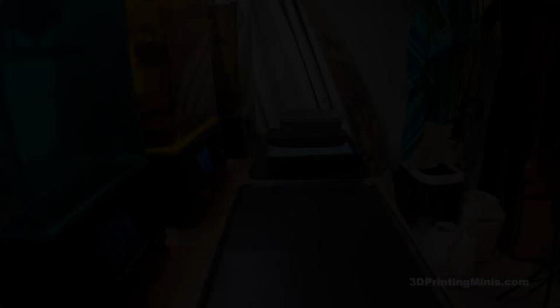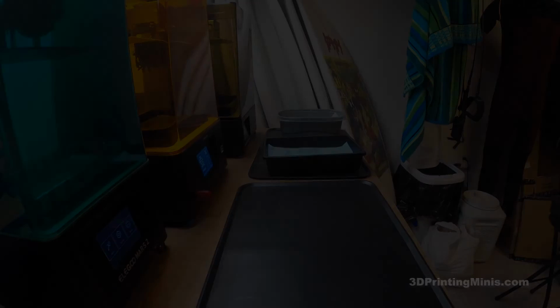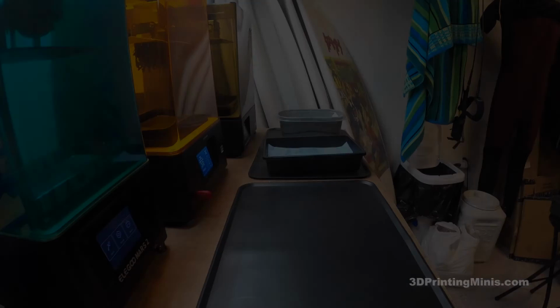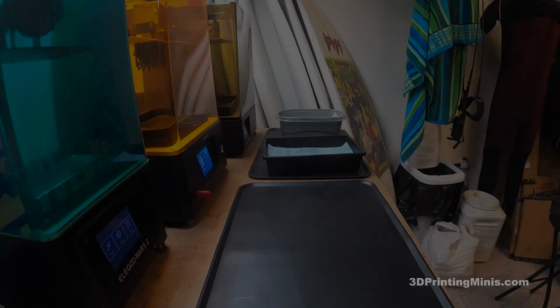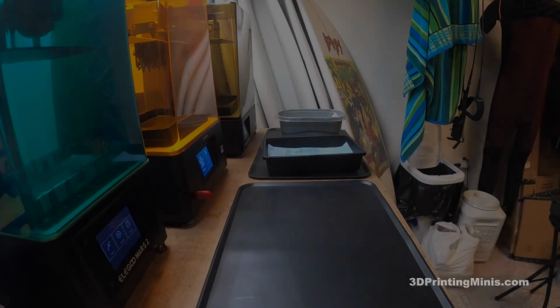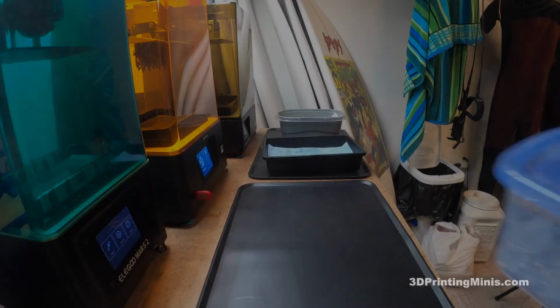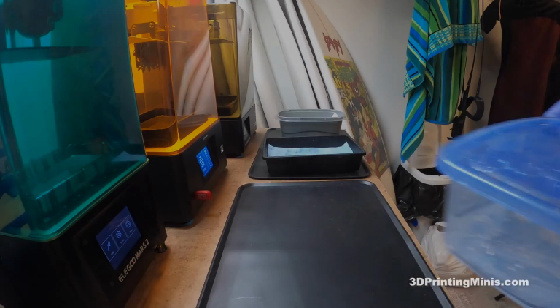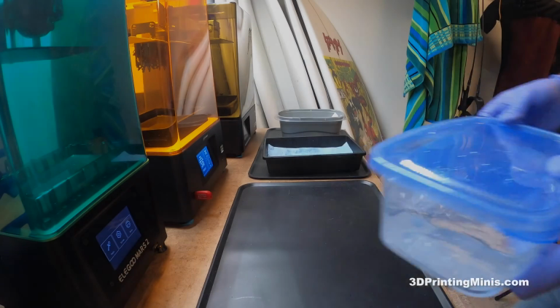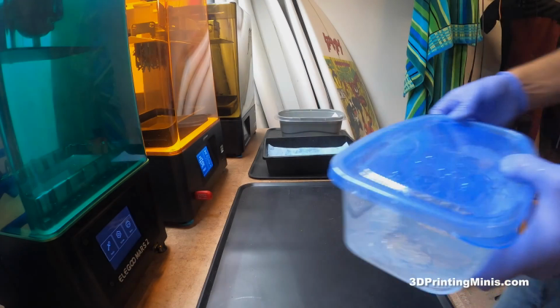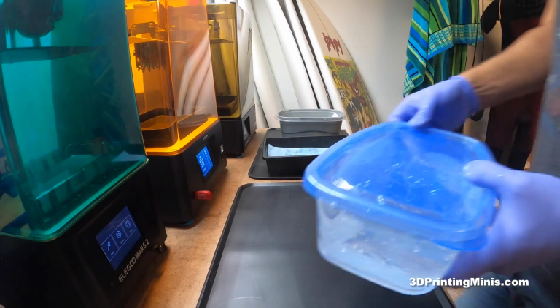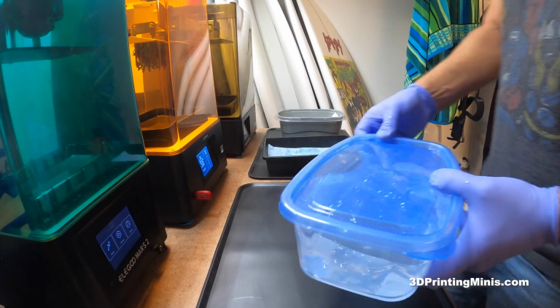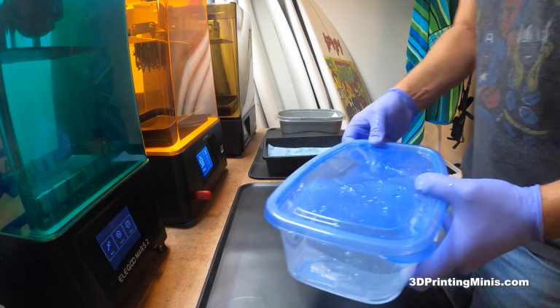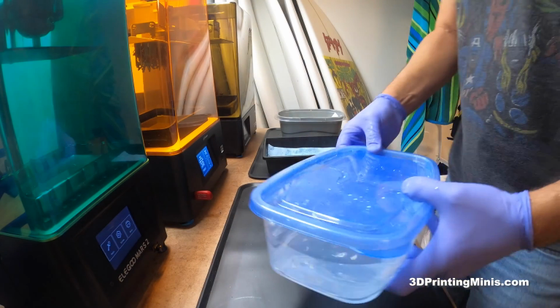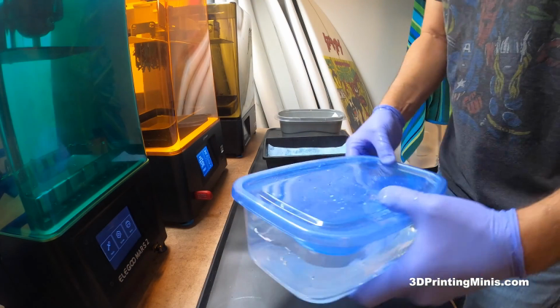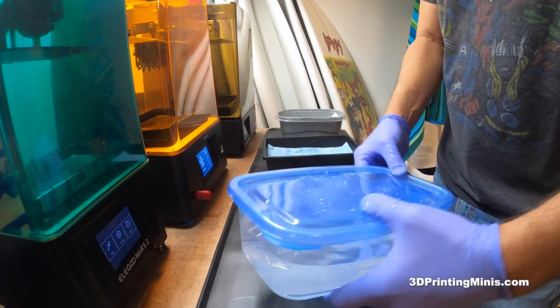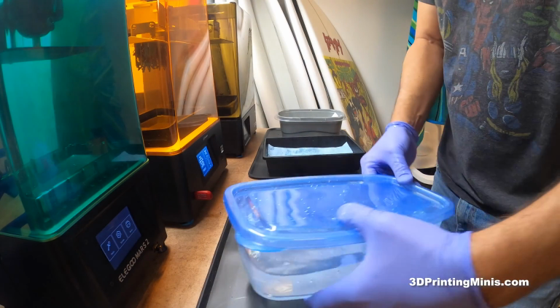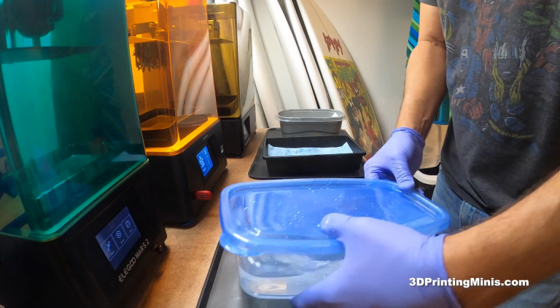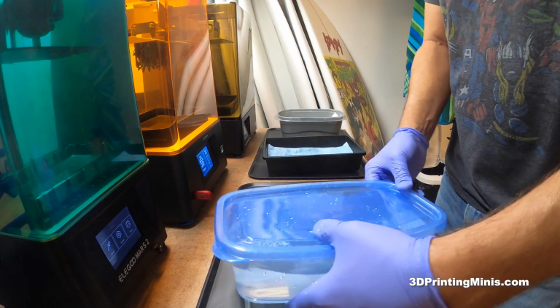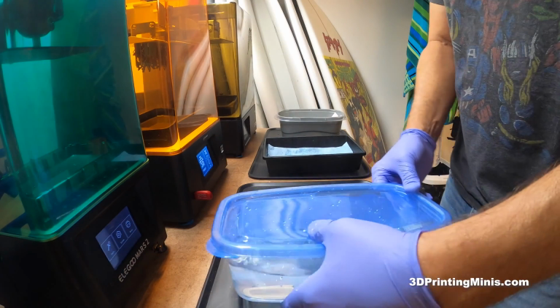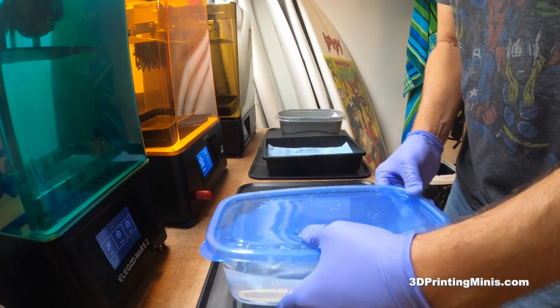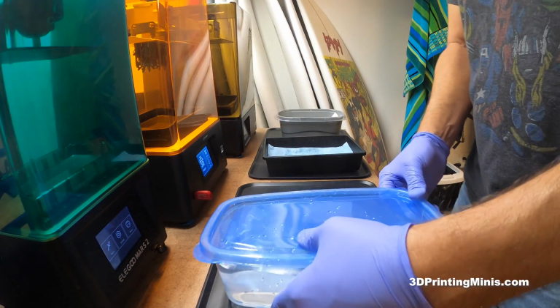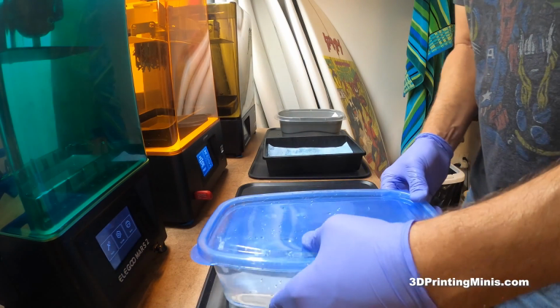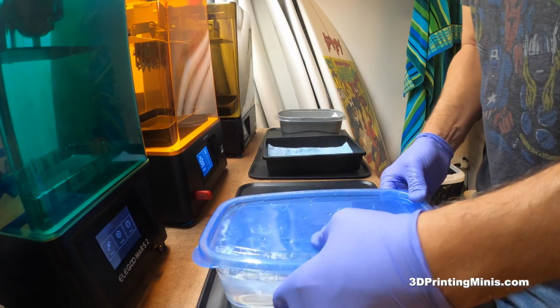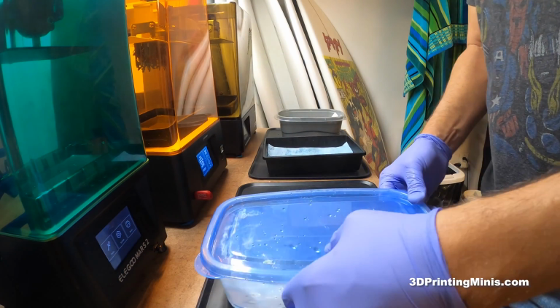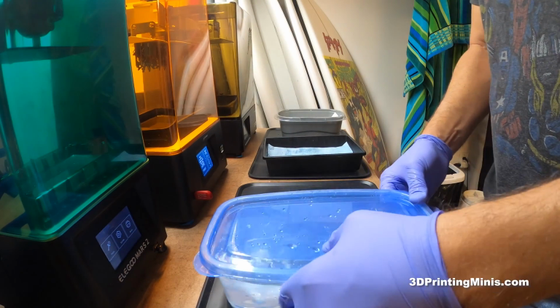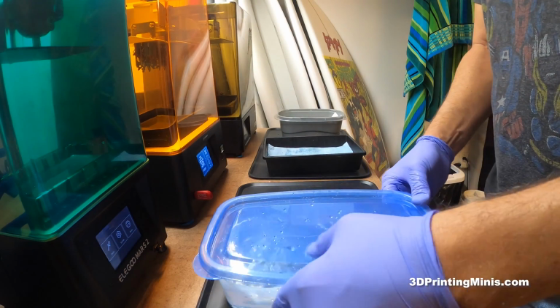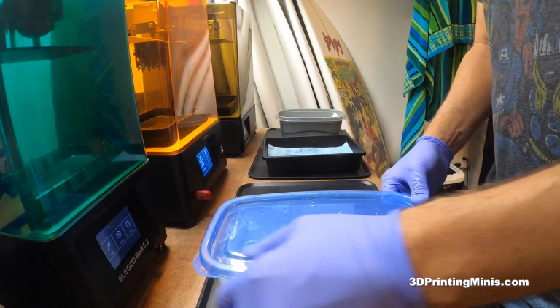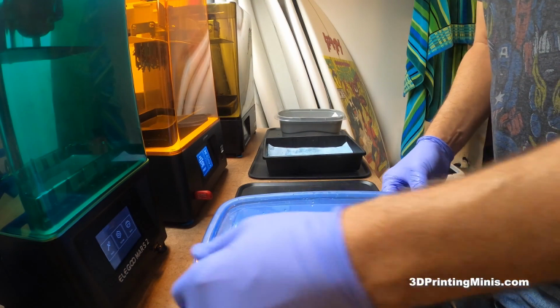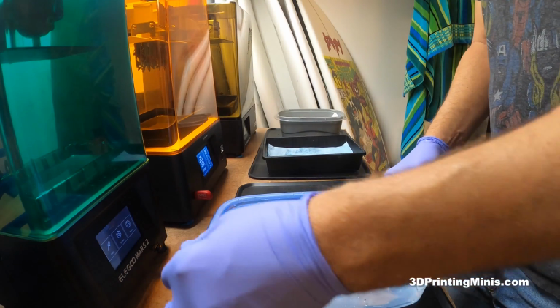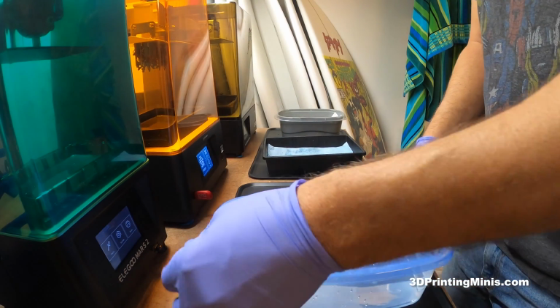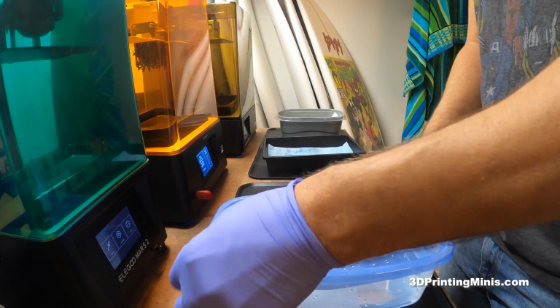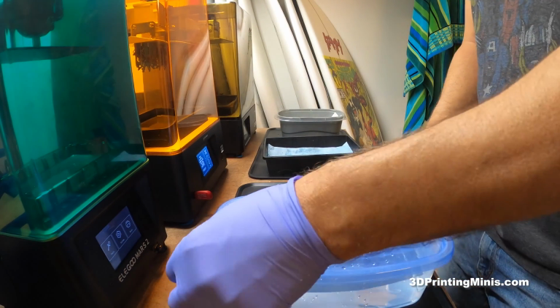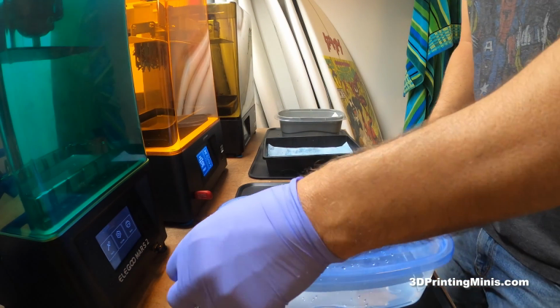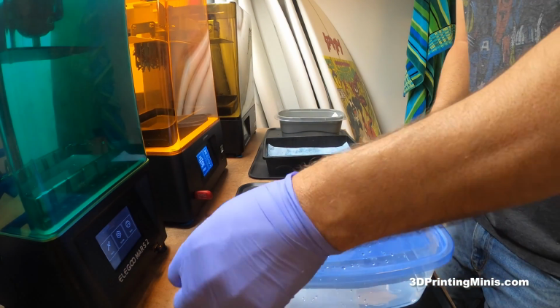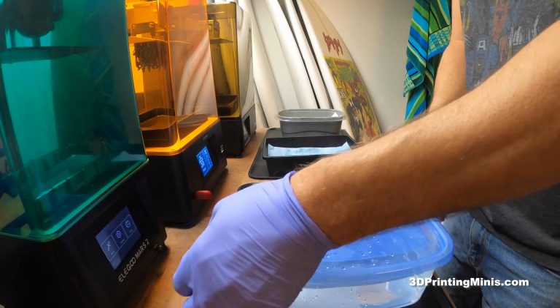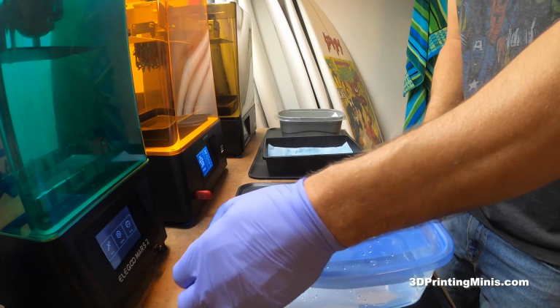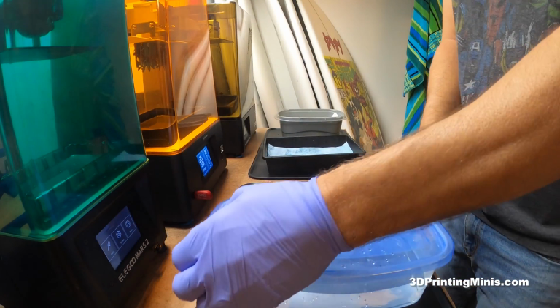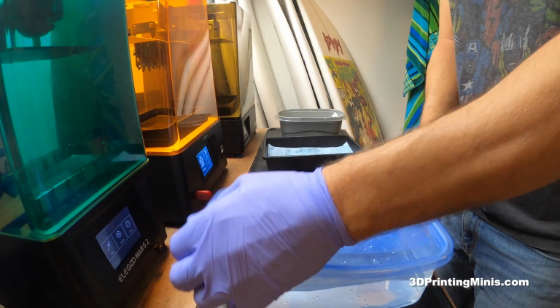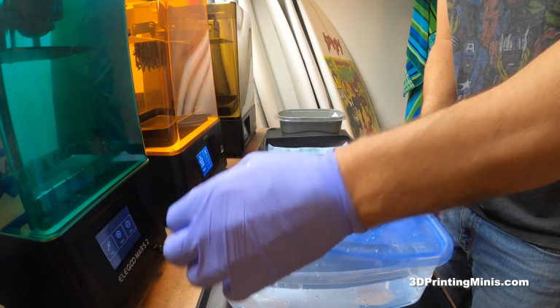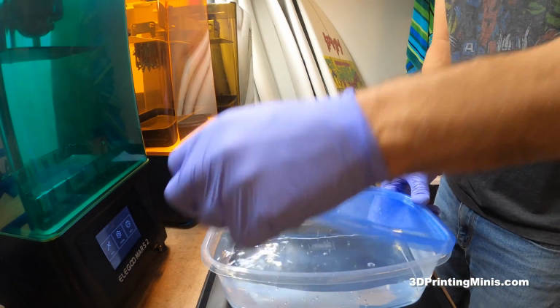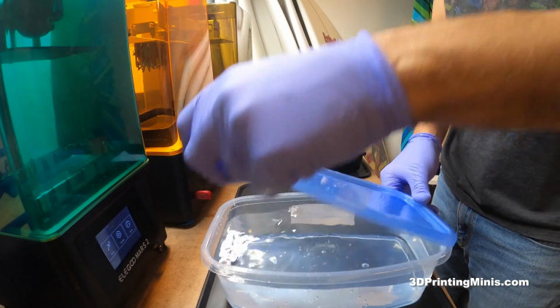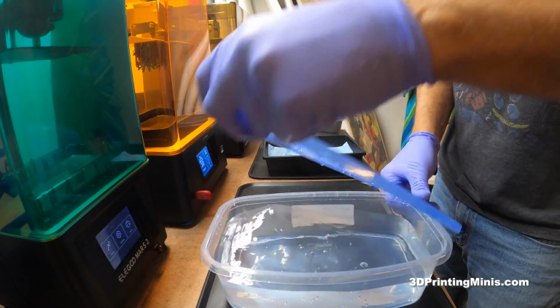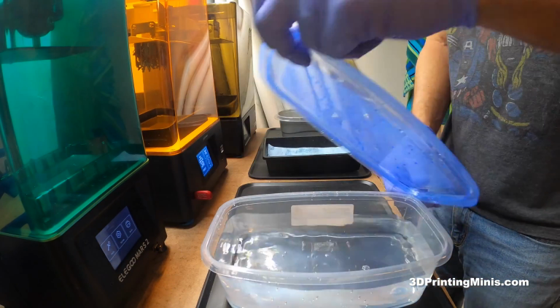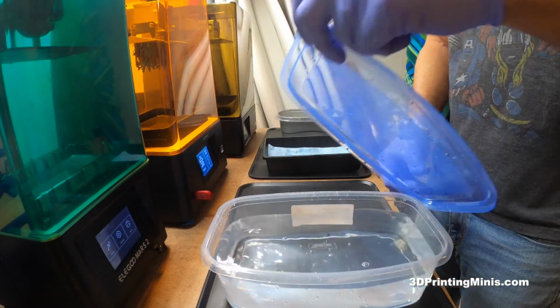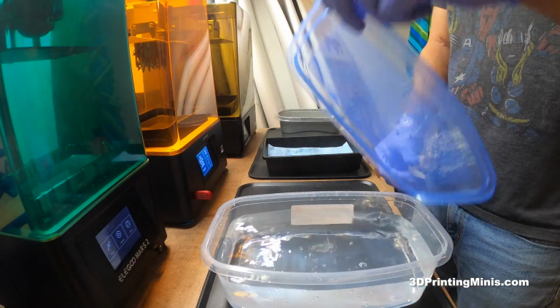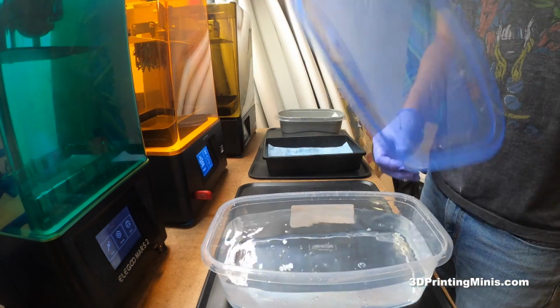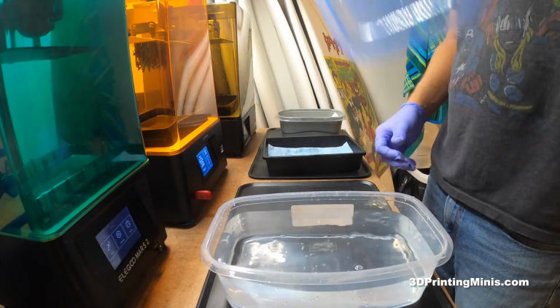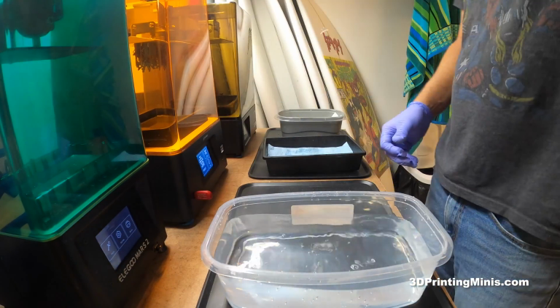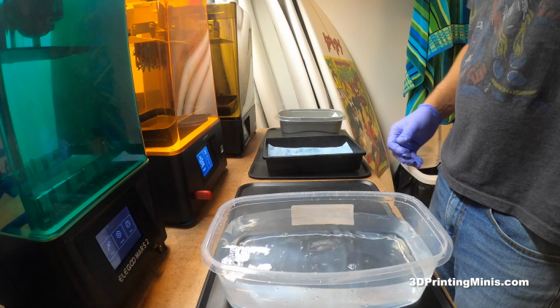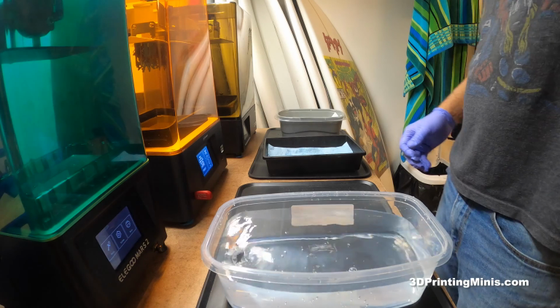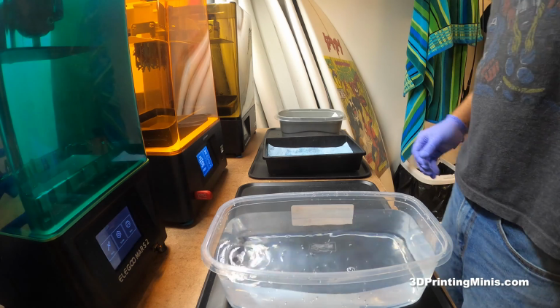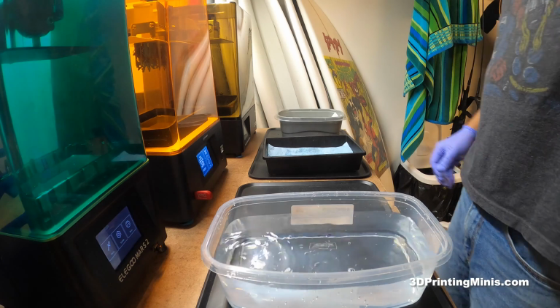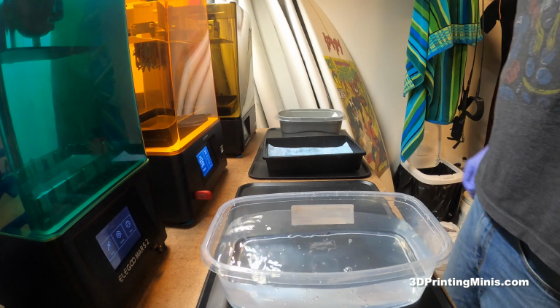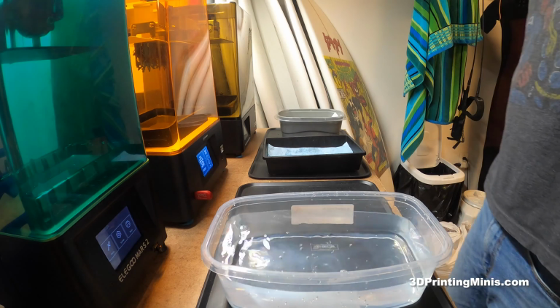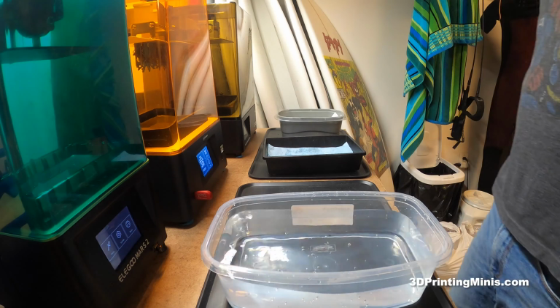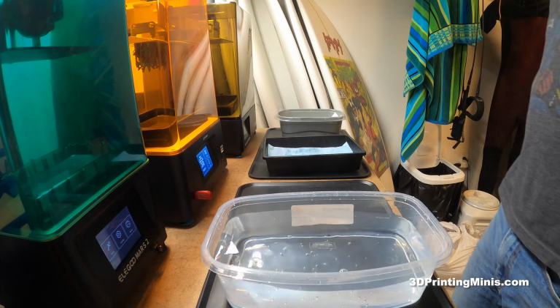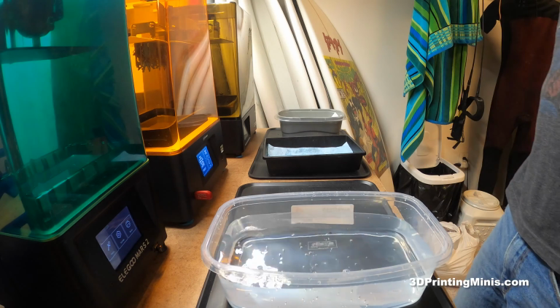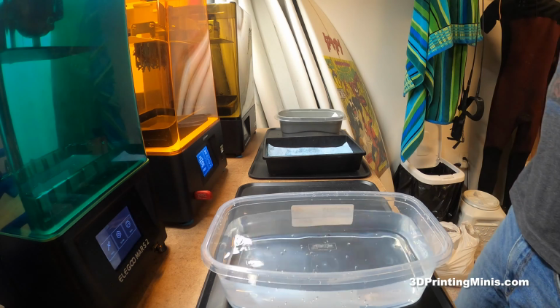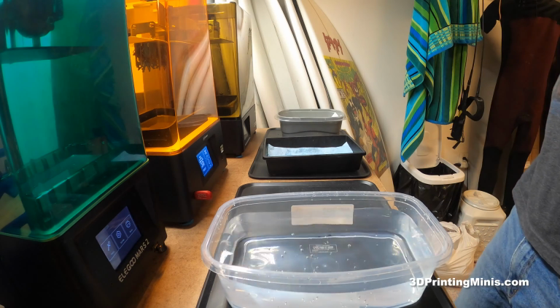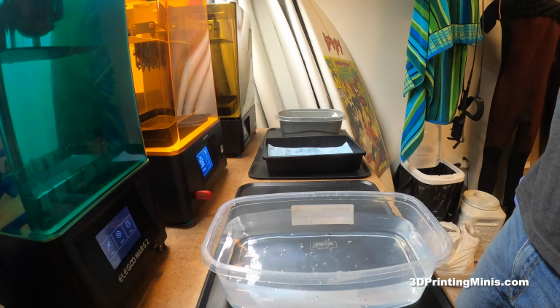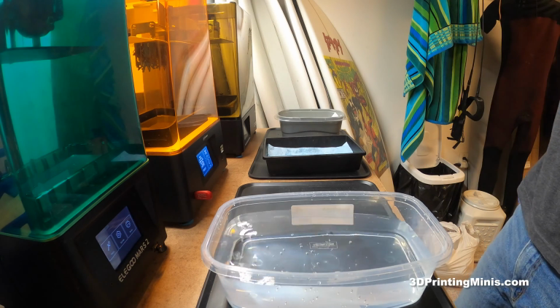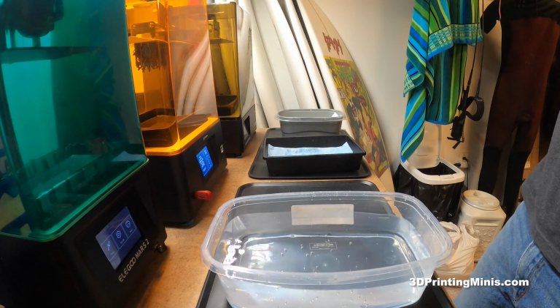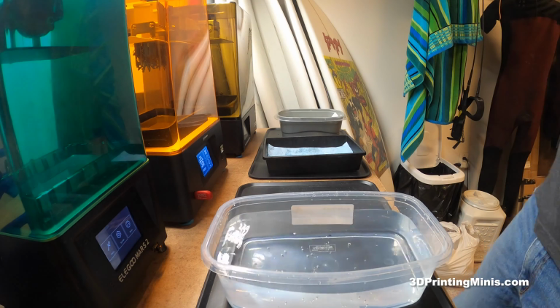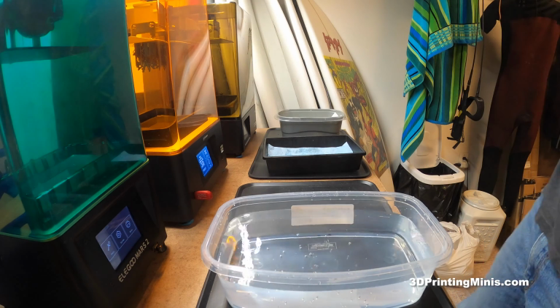Hello internet friends! Today is just a quick video showing you how to easily take supports off of 3D printed resin minis.